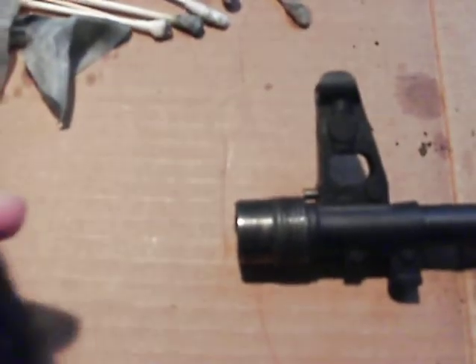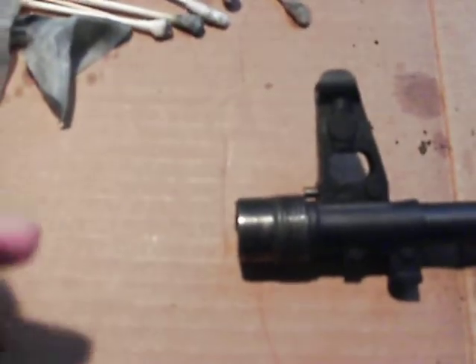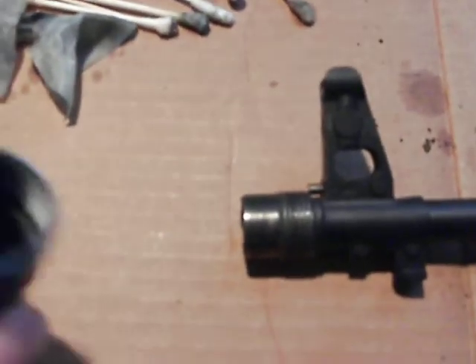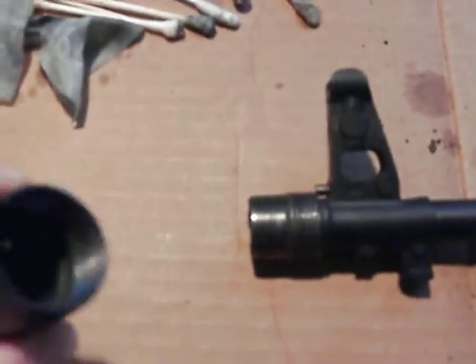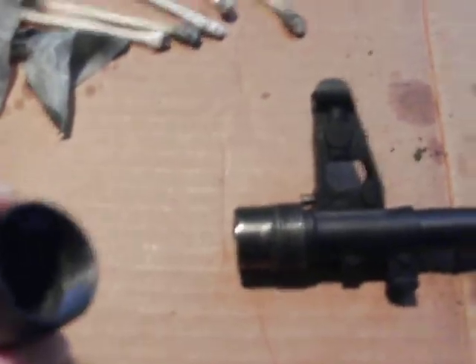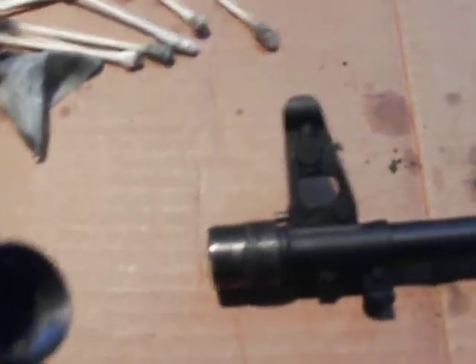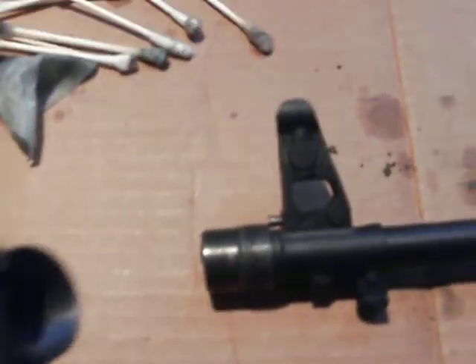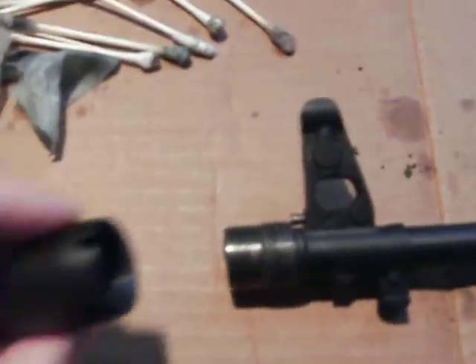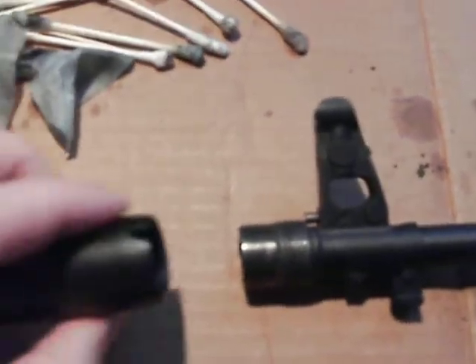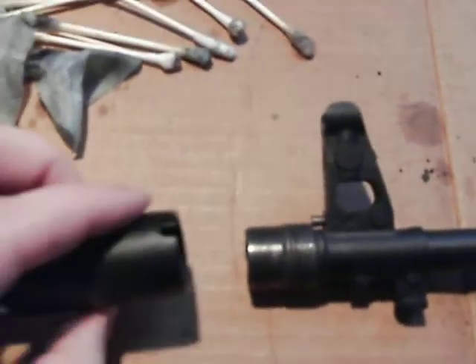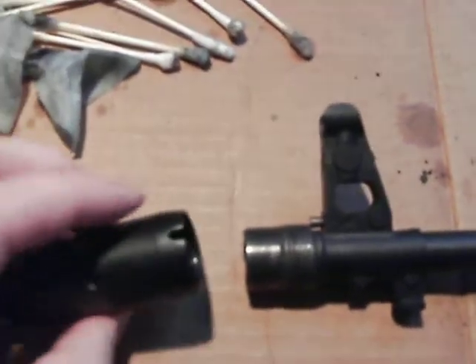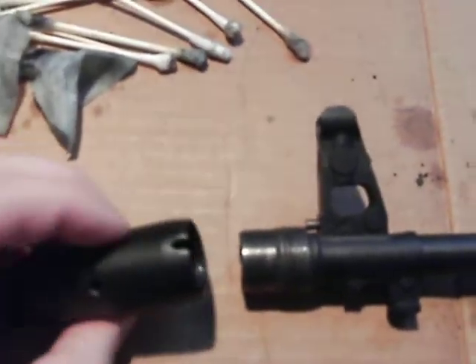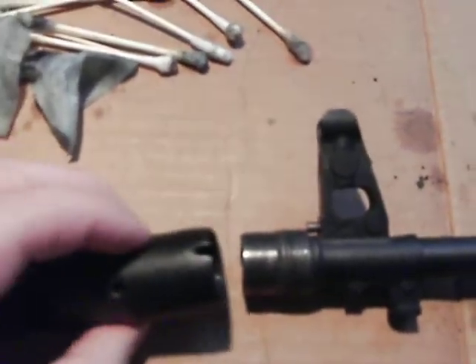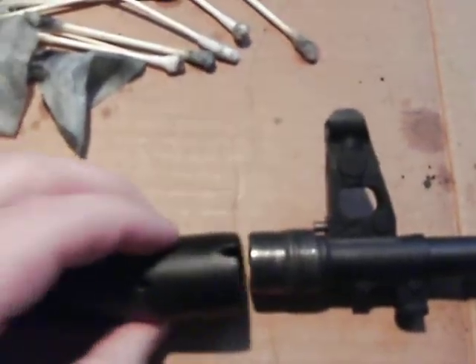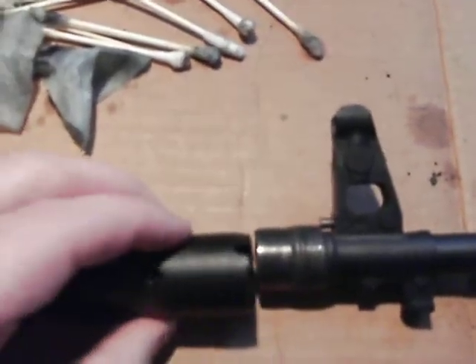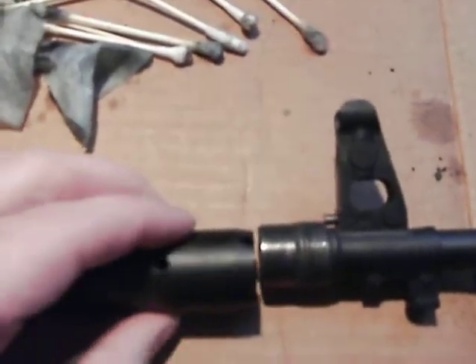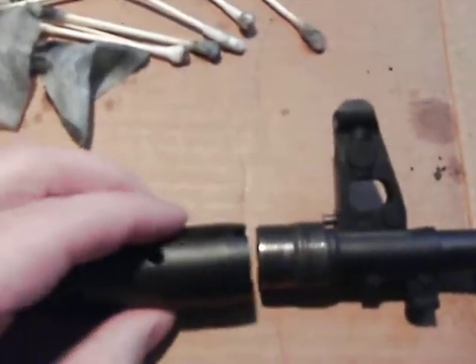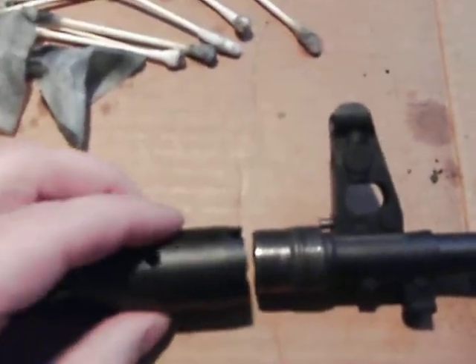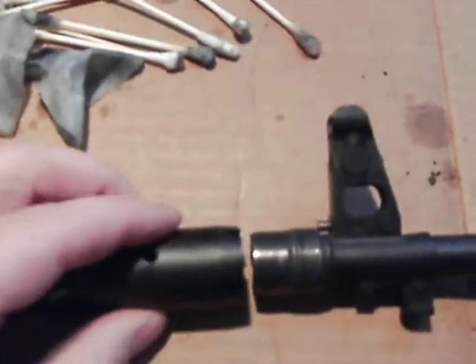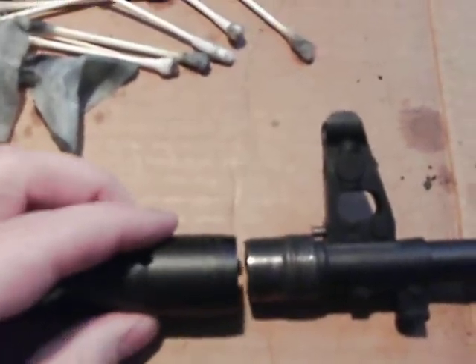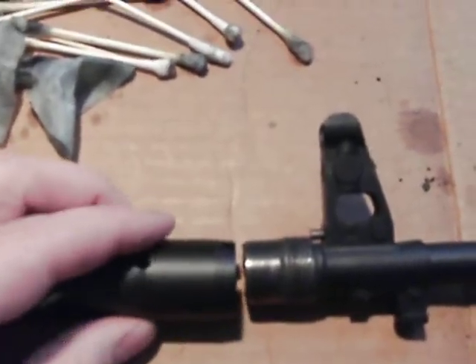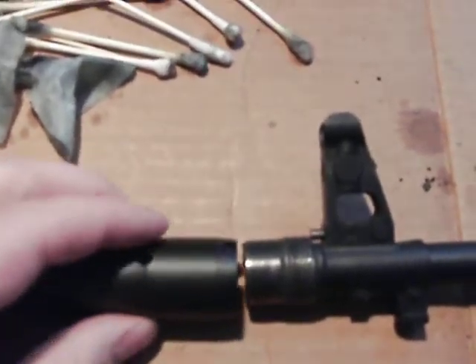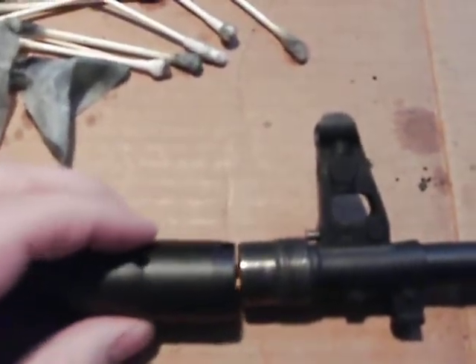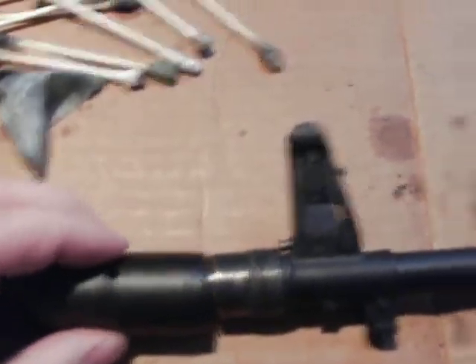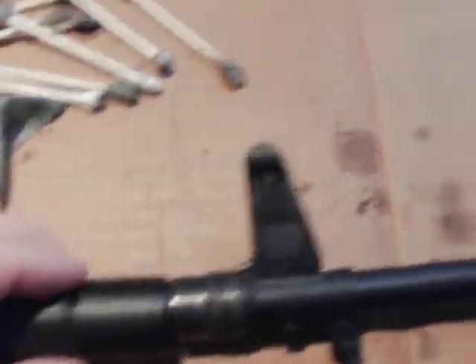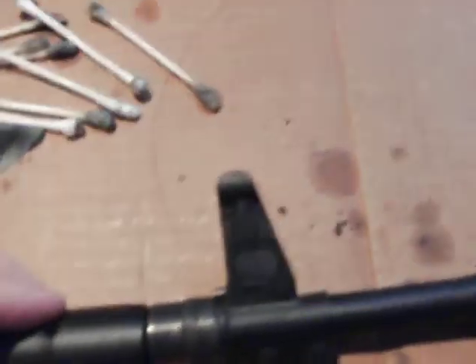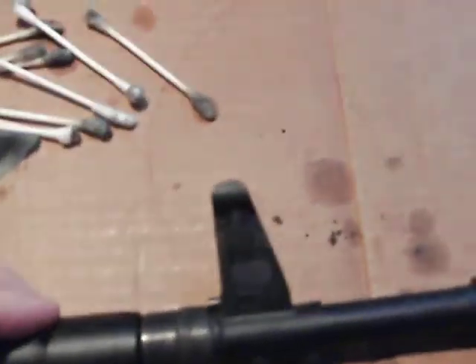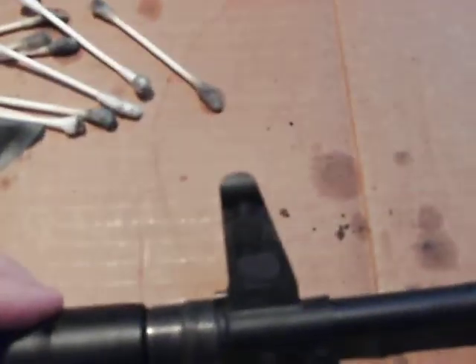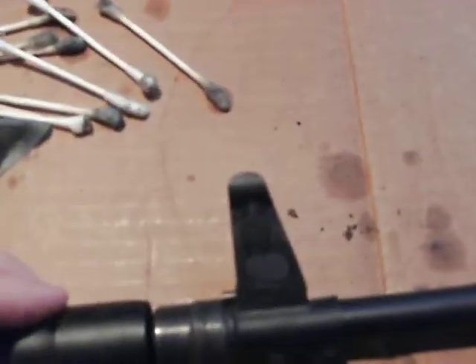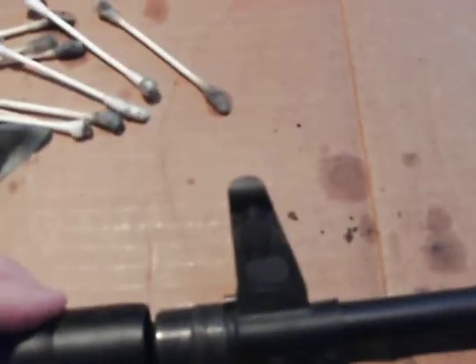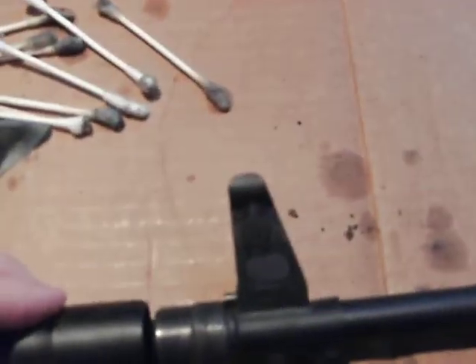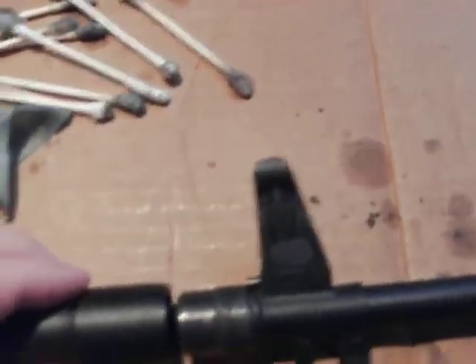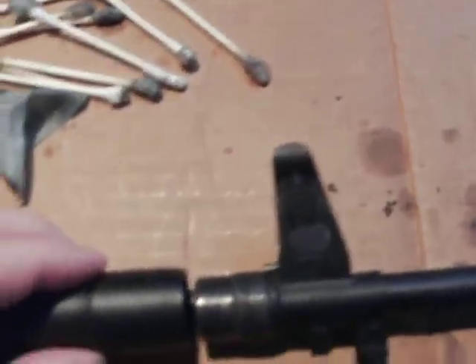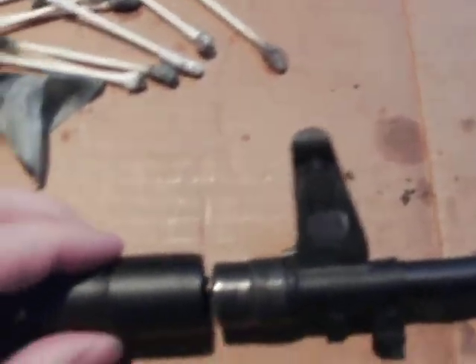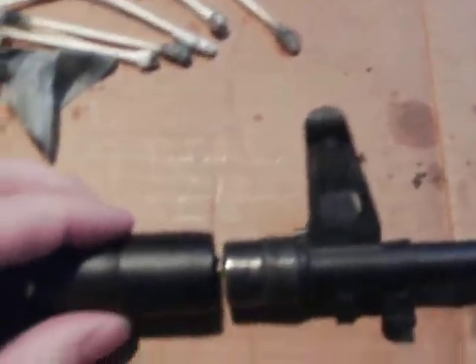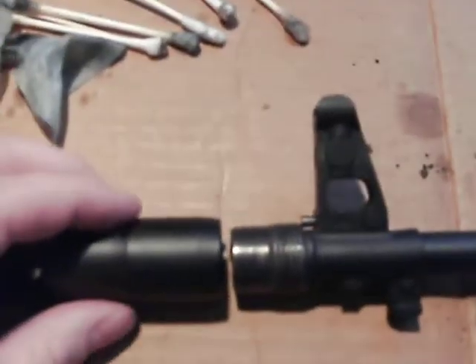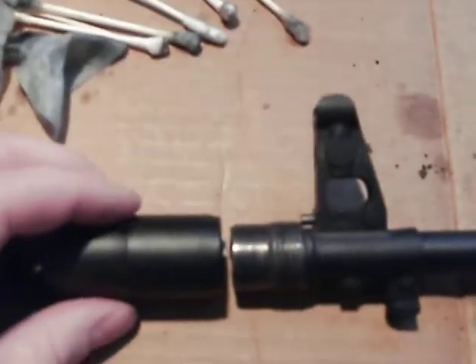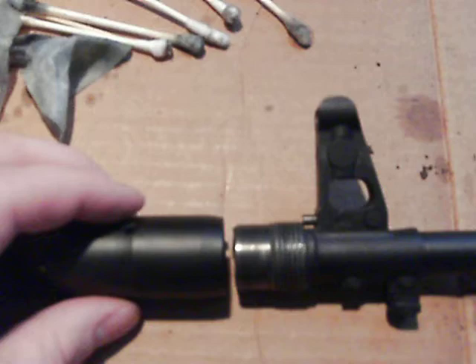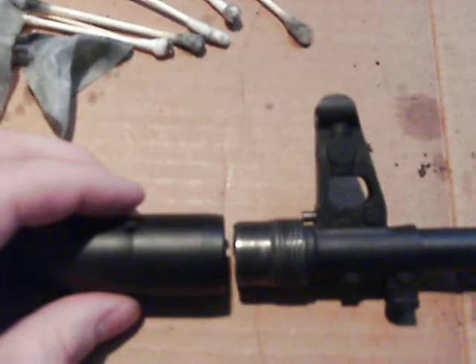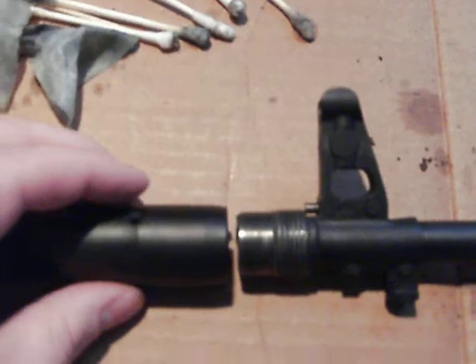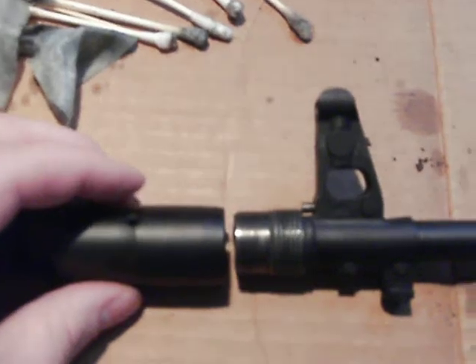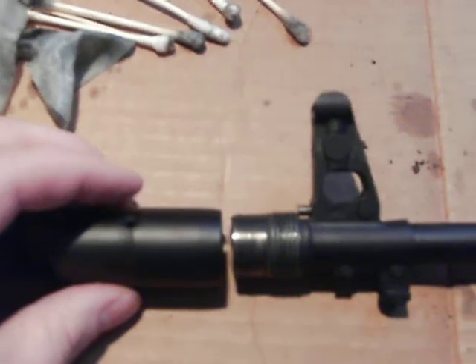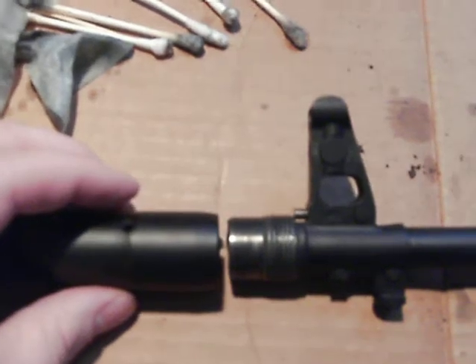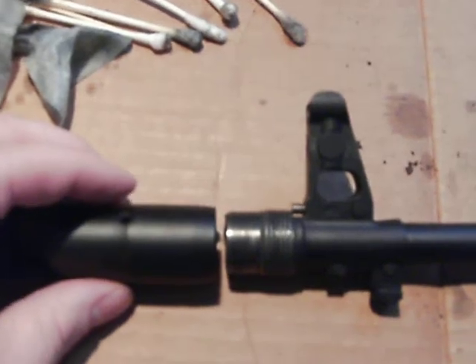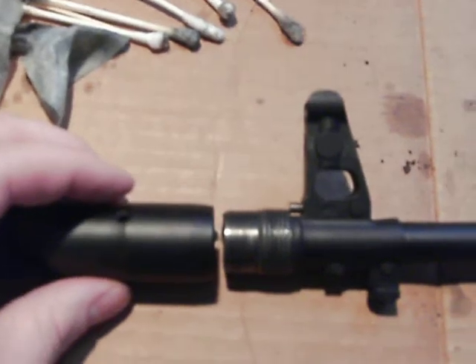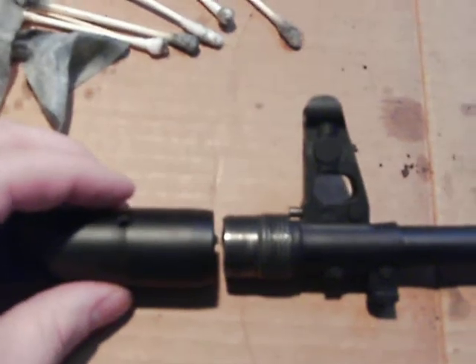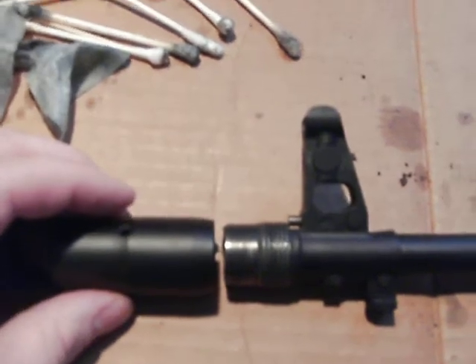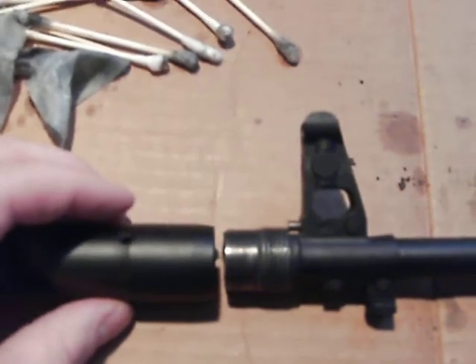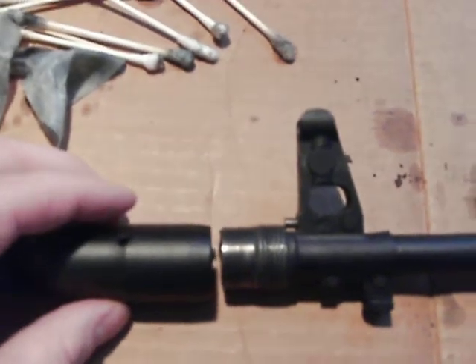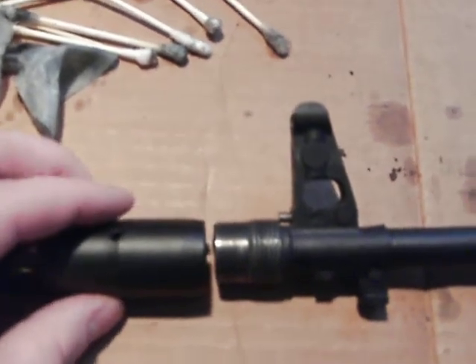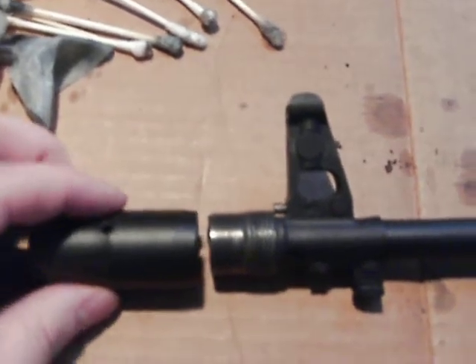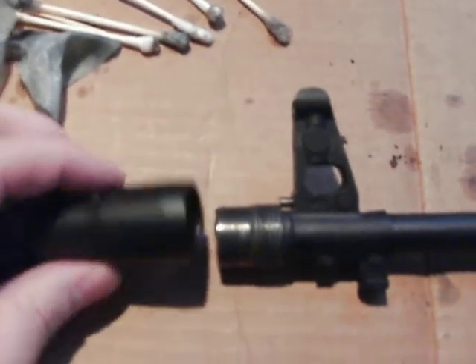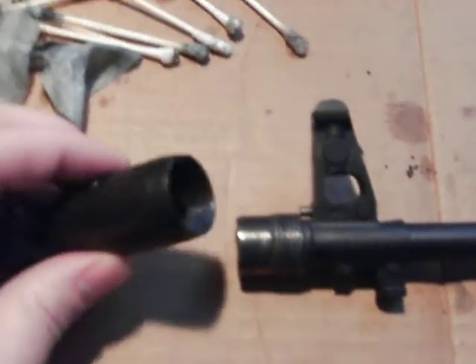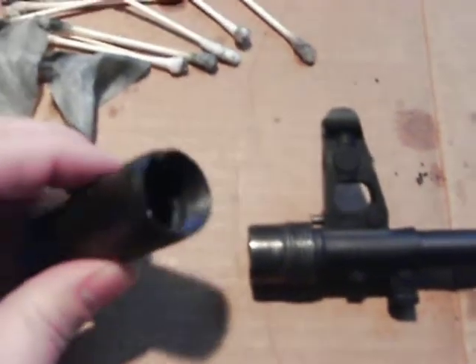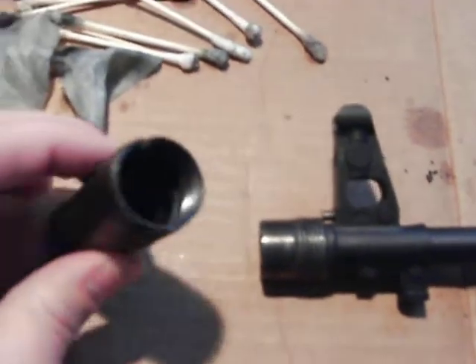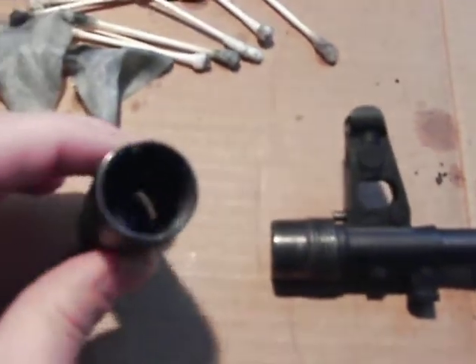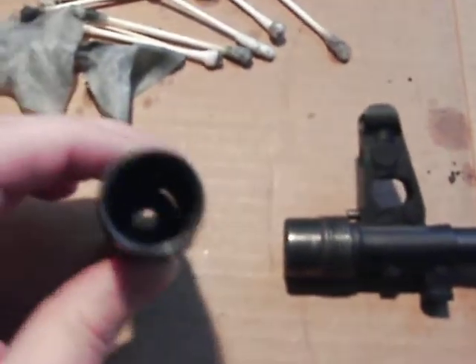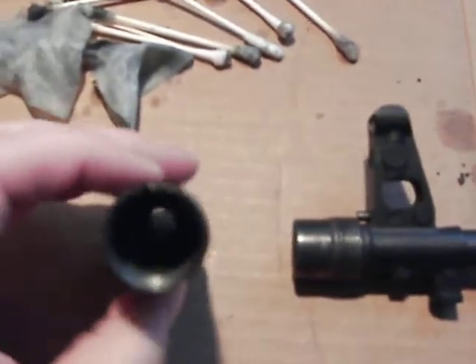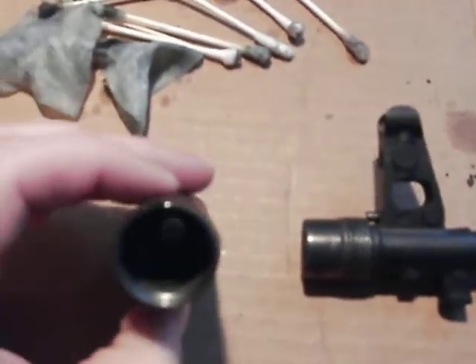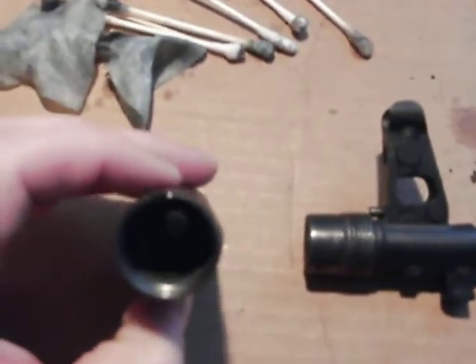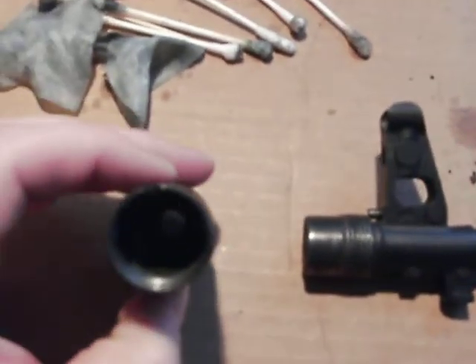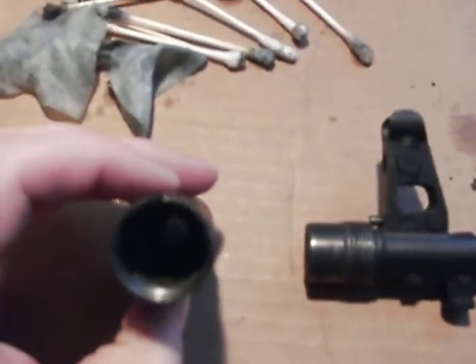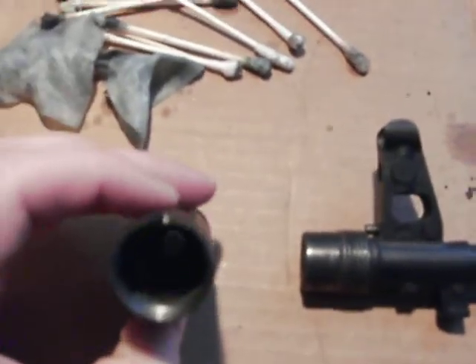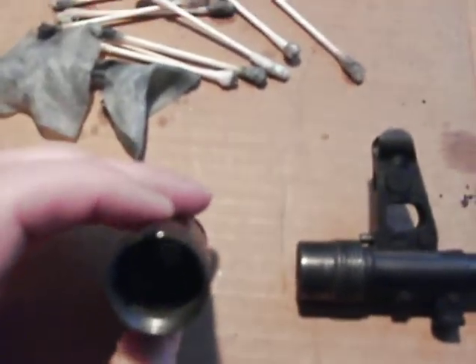It's actually a lot easier than I thought. I'm a little embarrassed I didn't figure it out earlier — it's been to the range a few times and it's got a bunch of gunk in it.